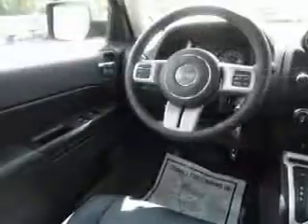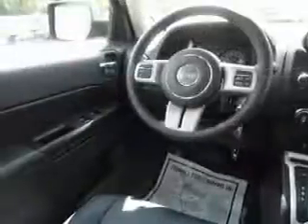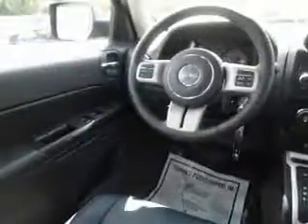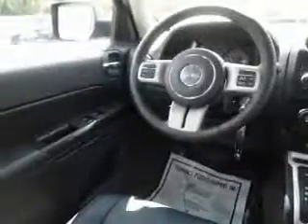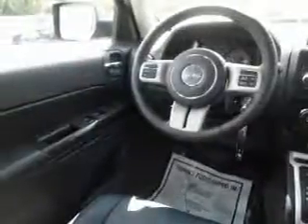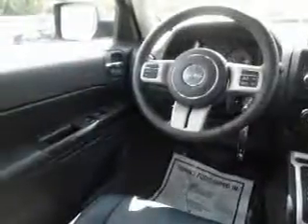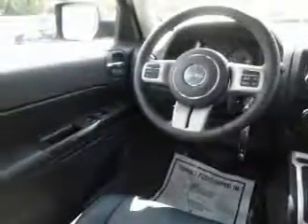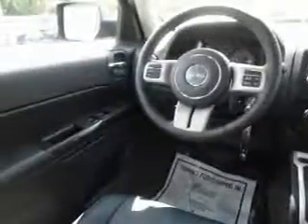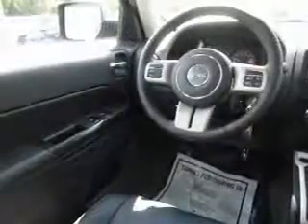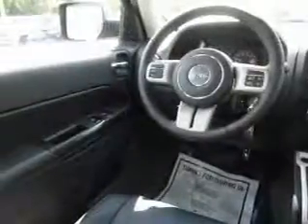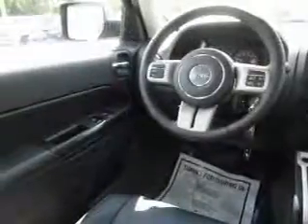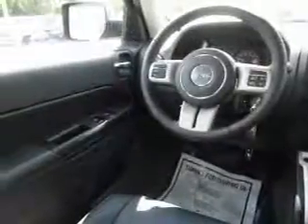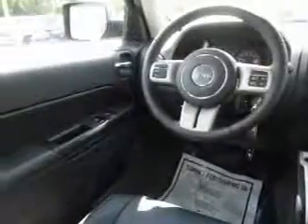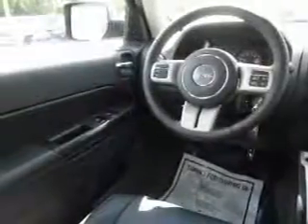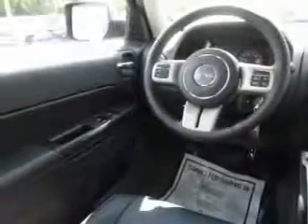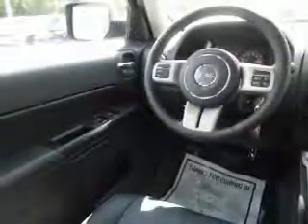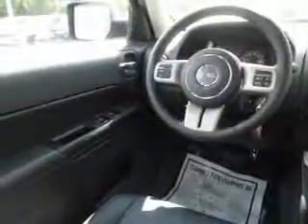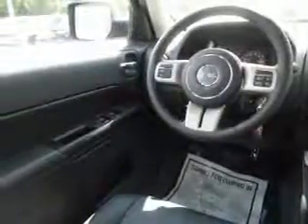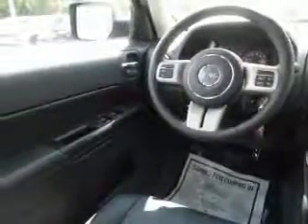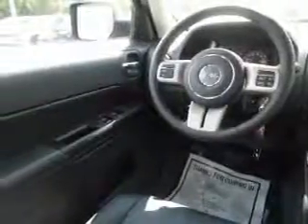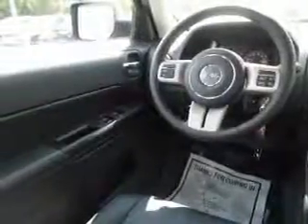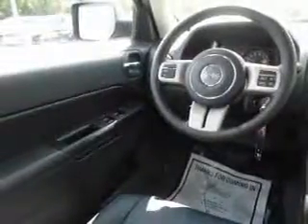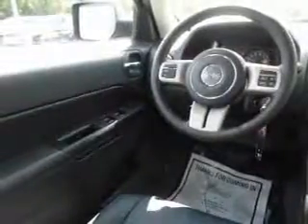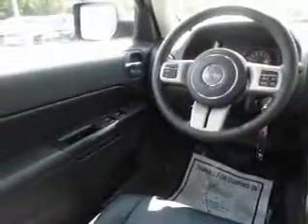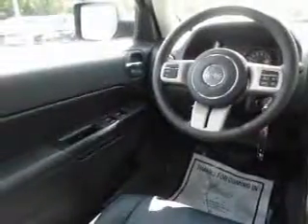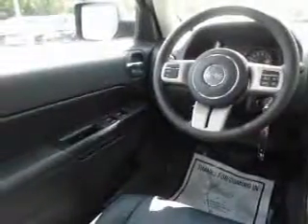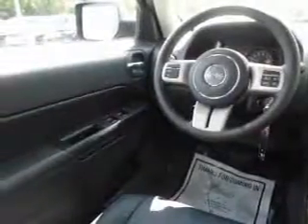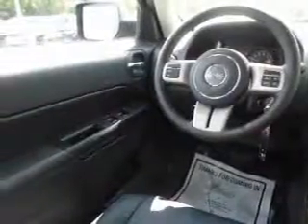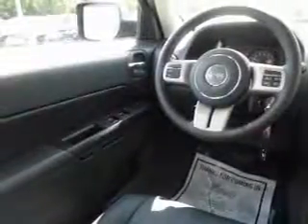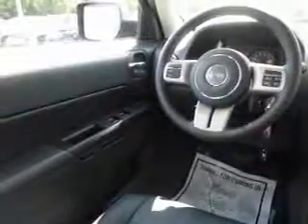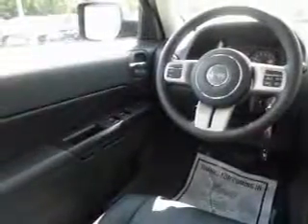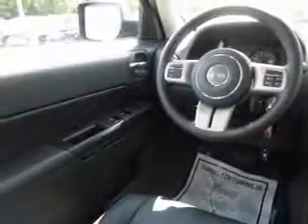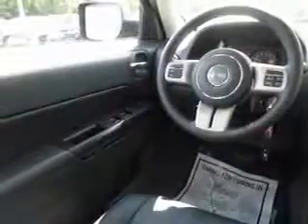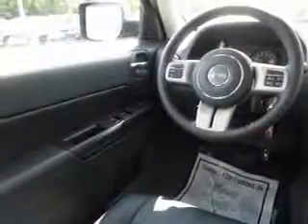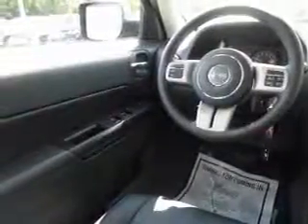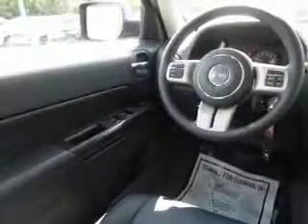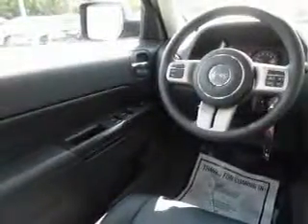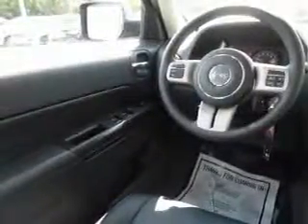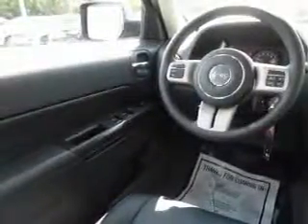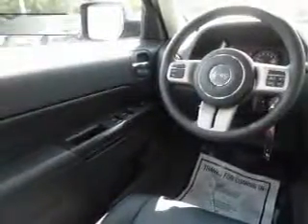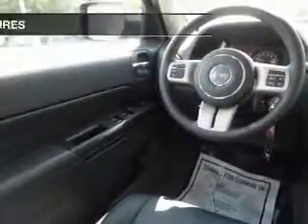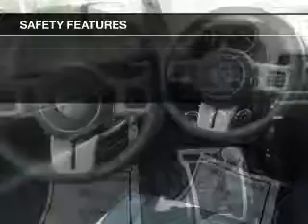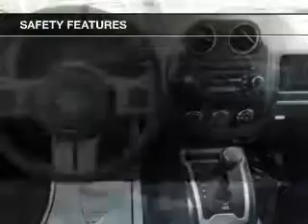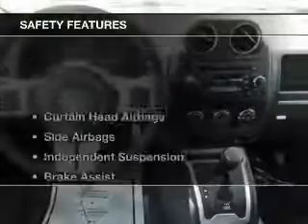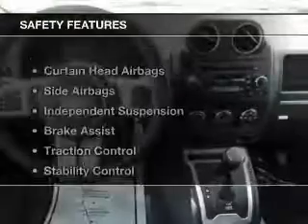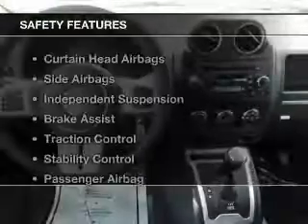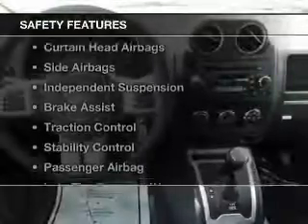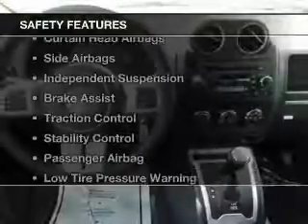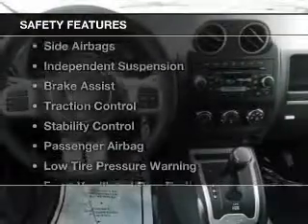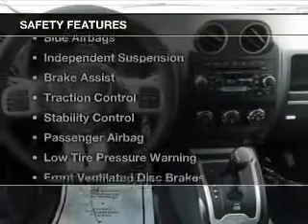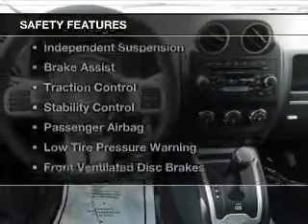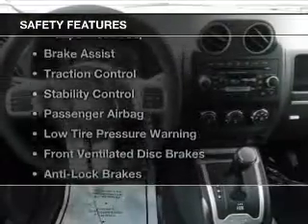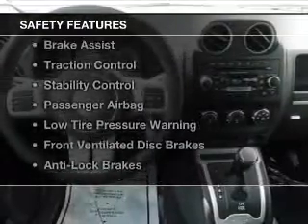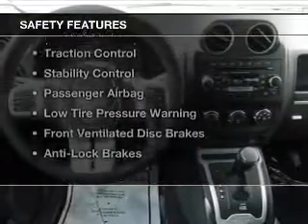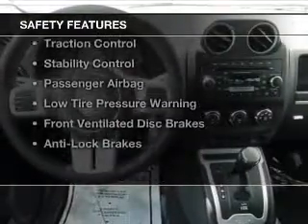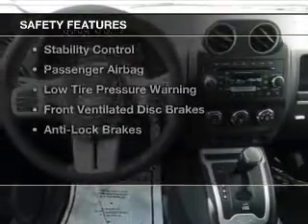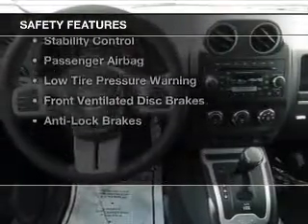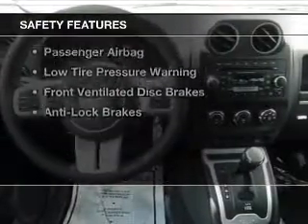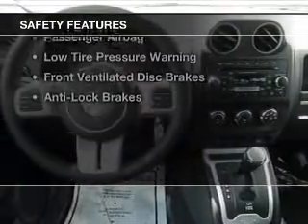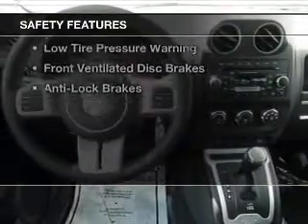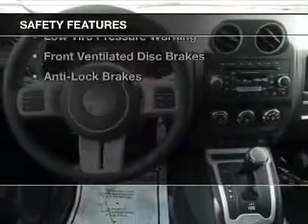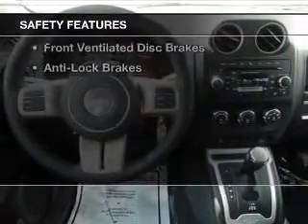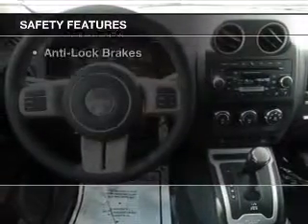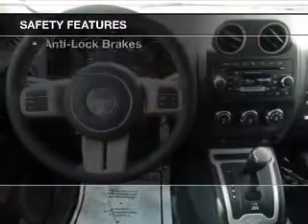Additional features include an adjustable tilt steering wheel, roof rails, cruise control, an MP3 player, and privacy glass.